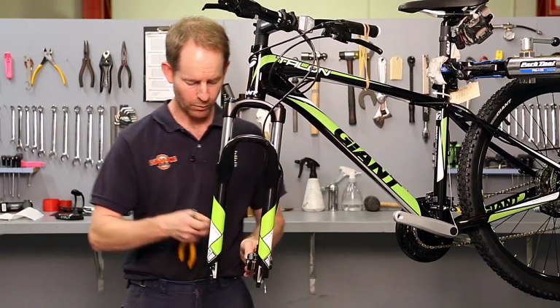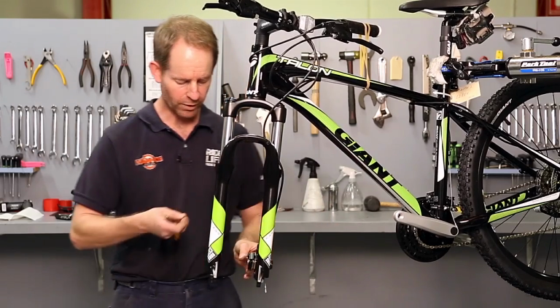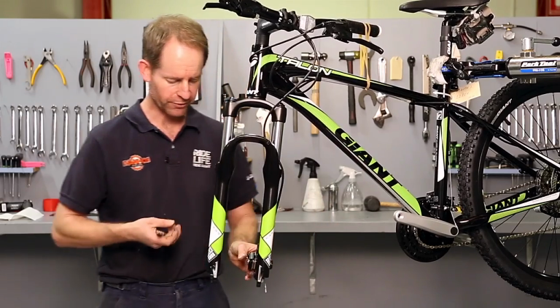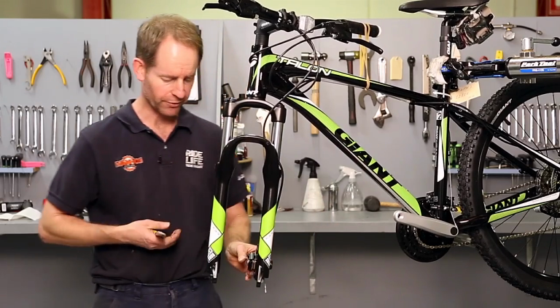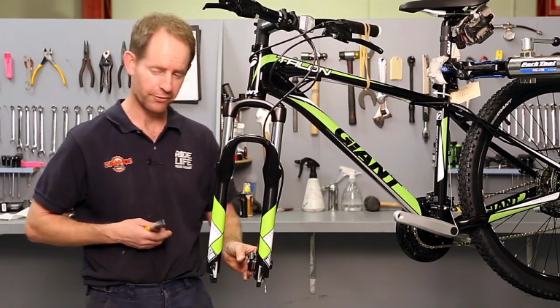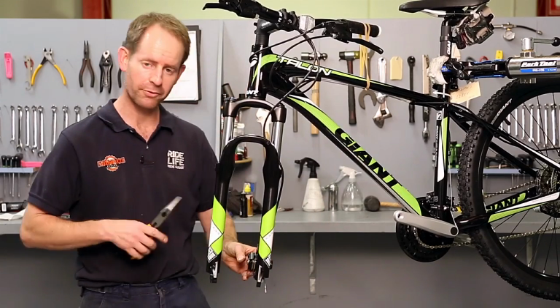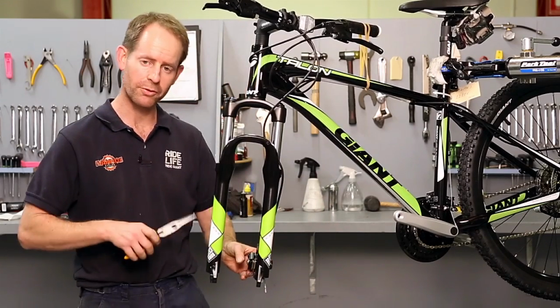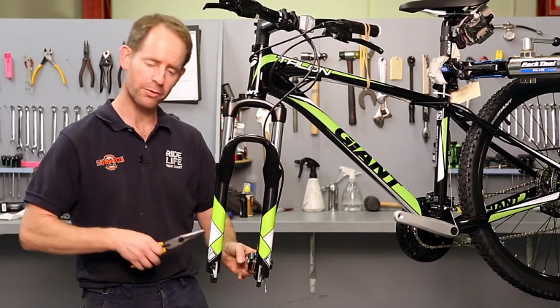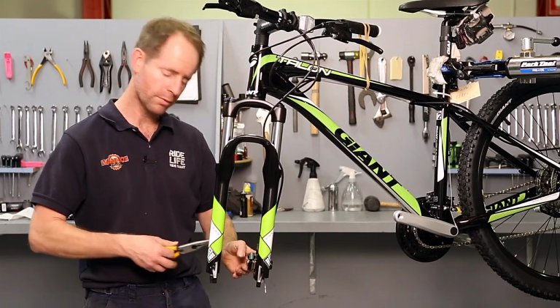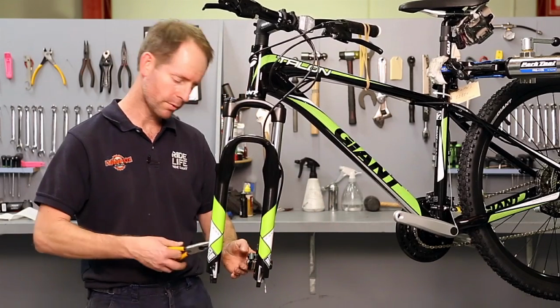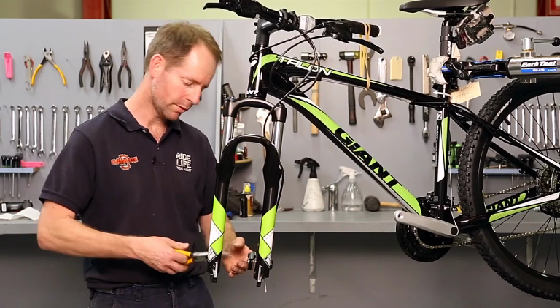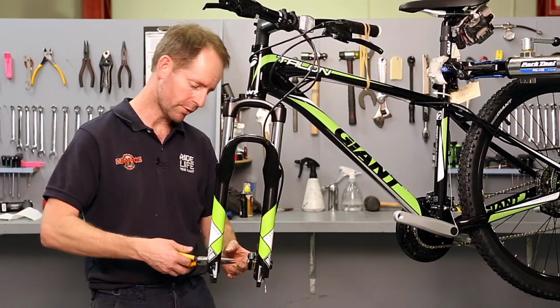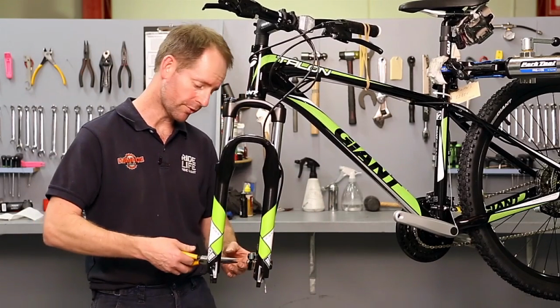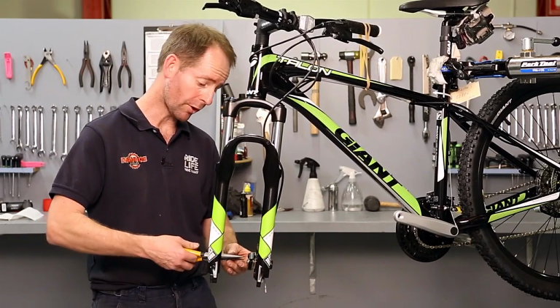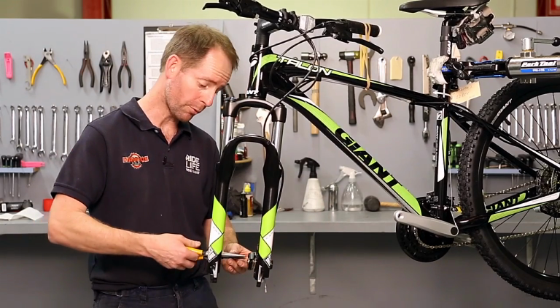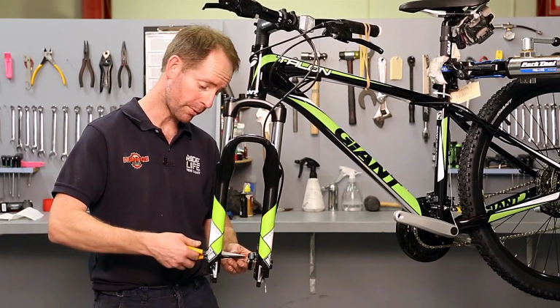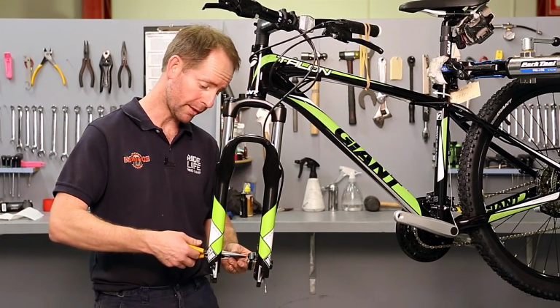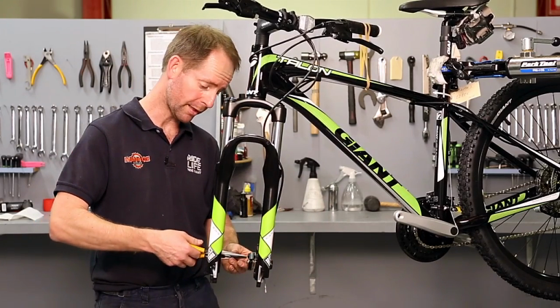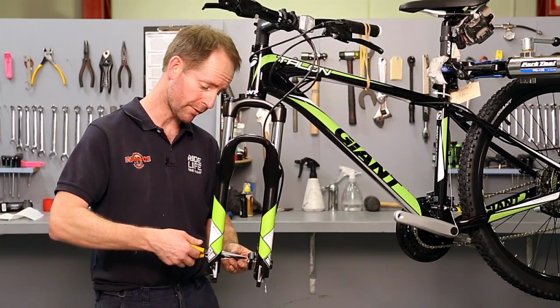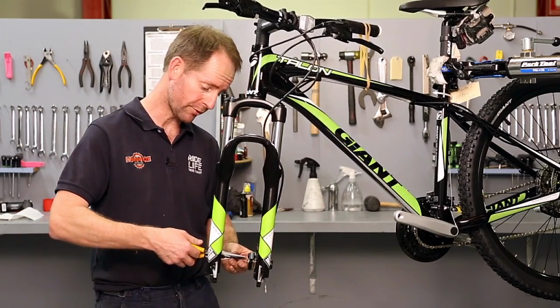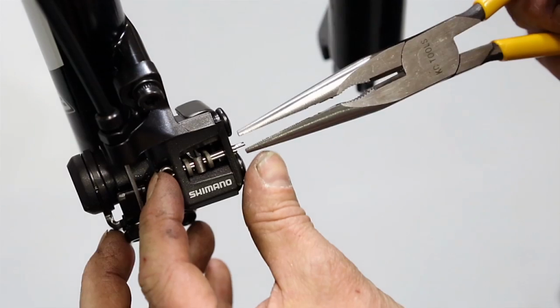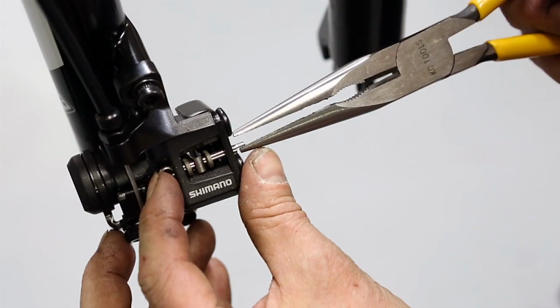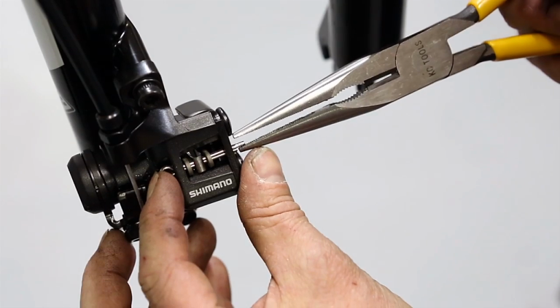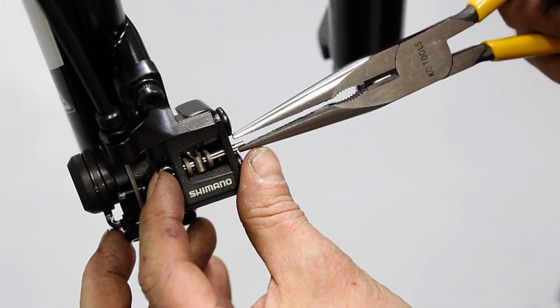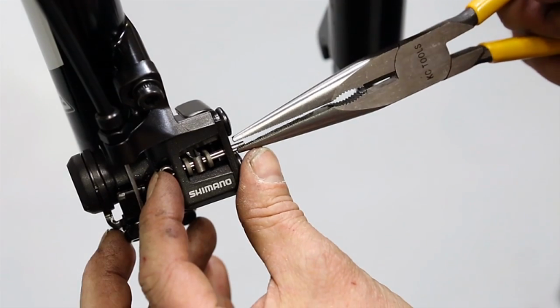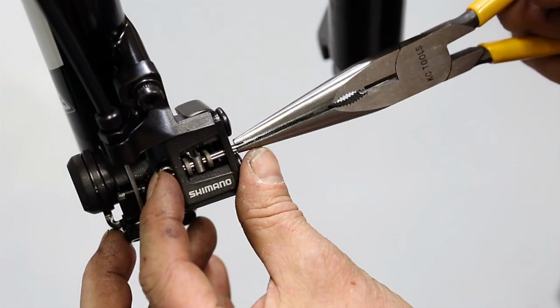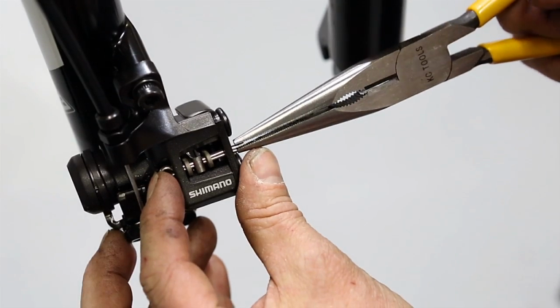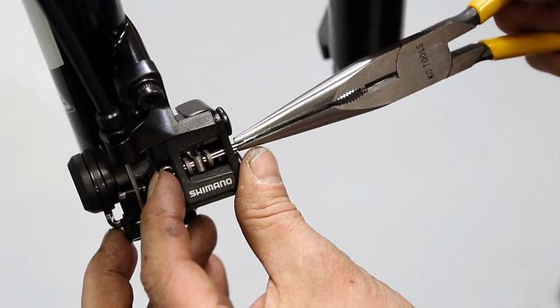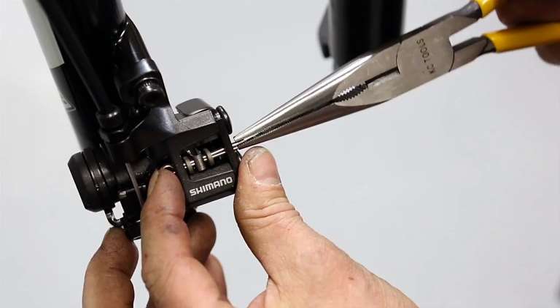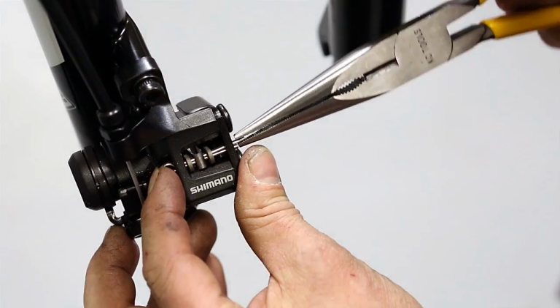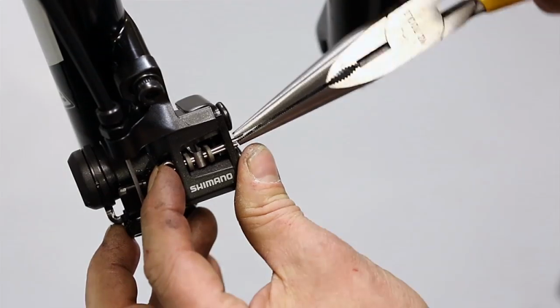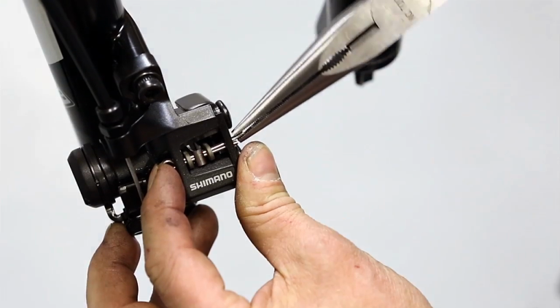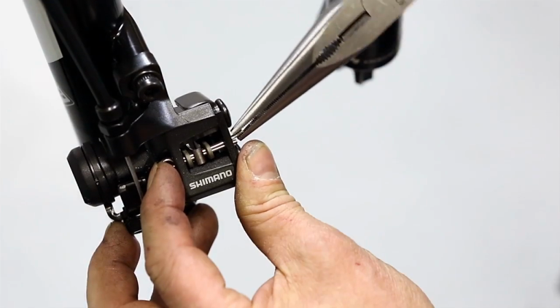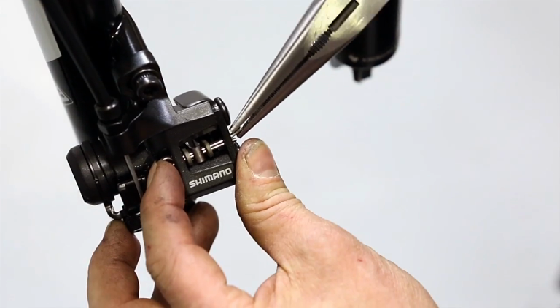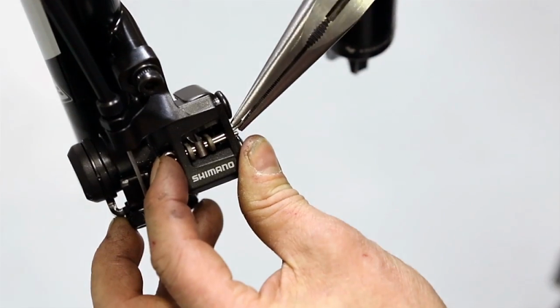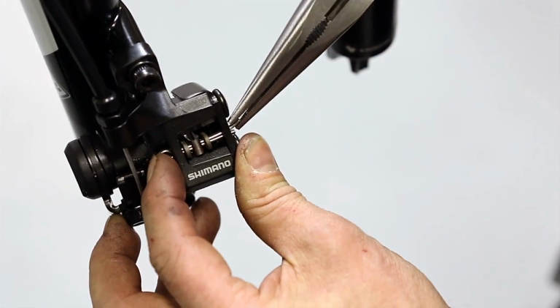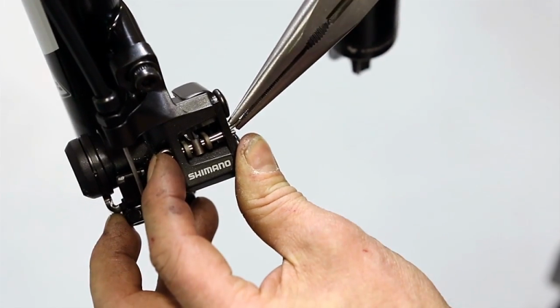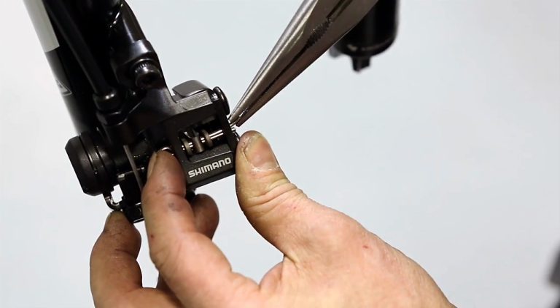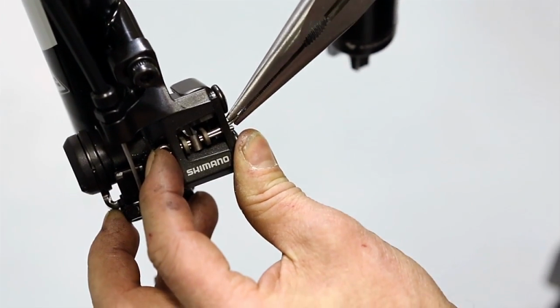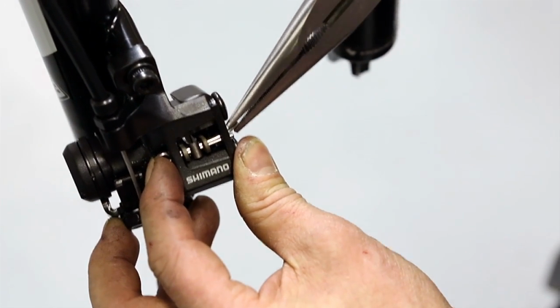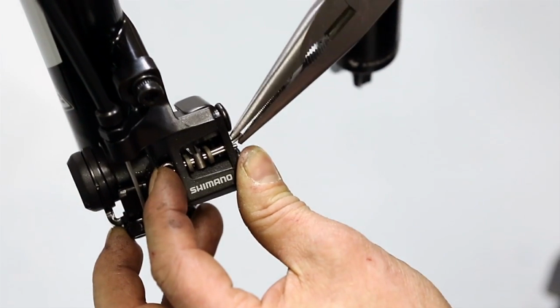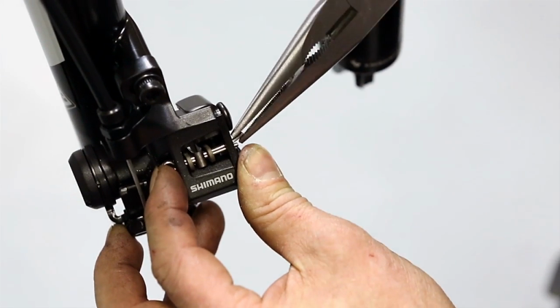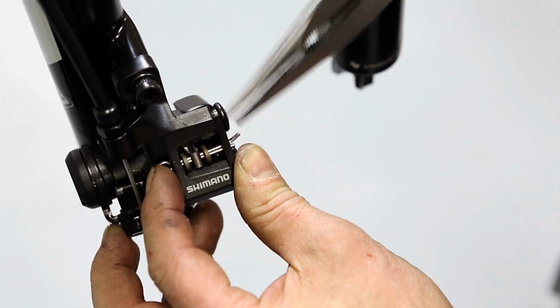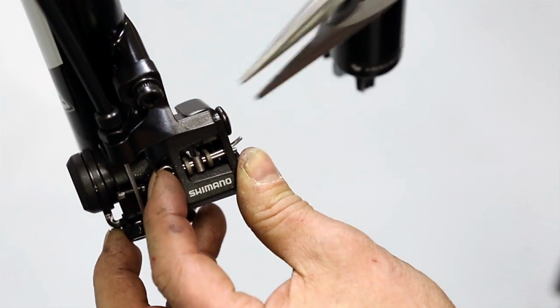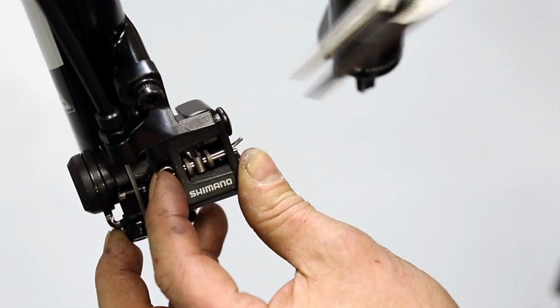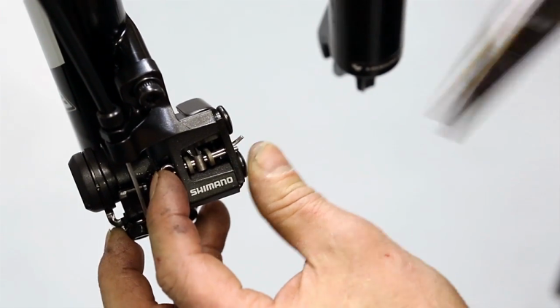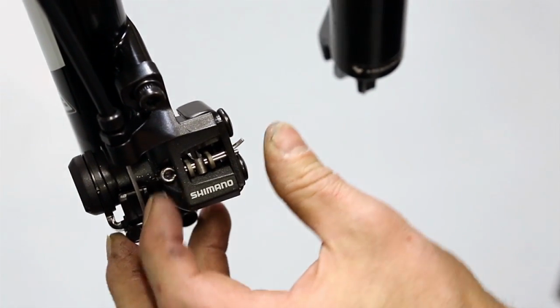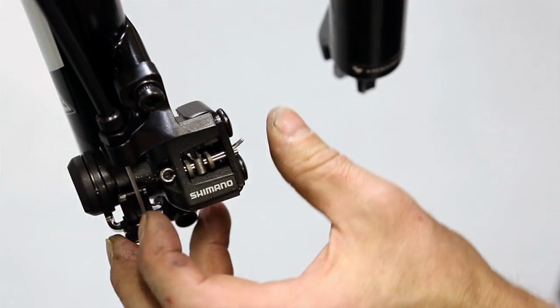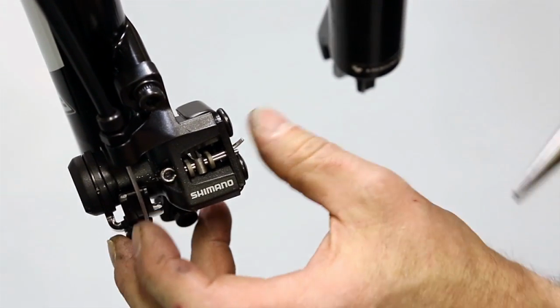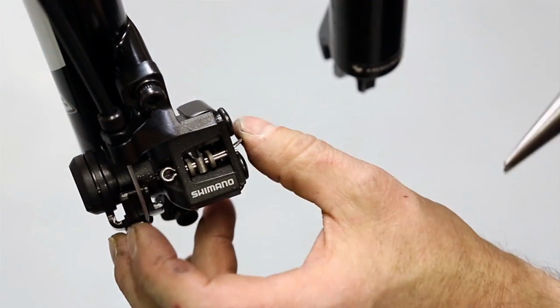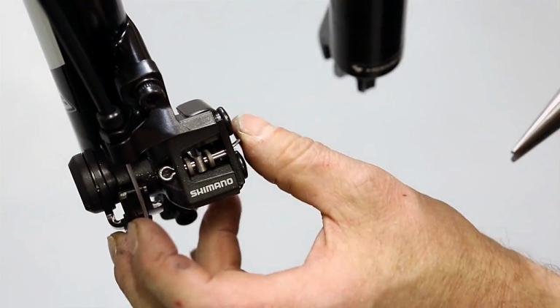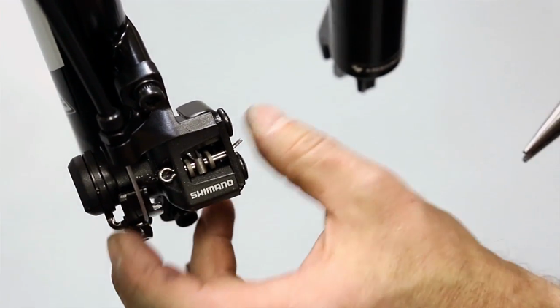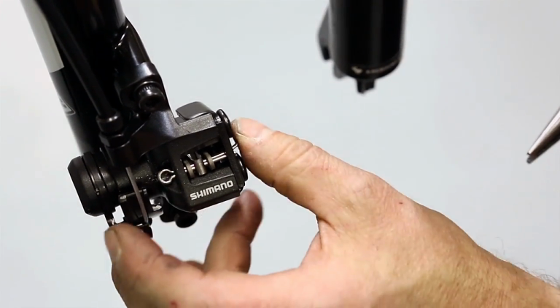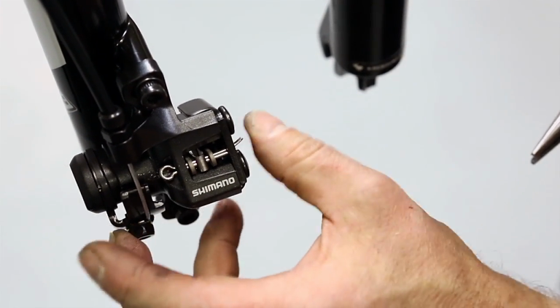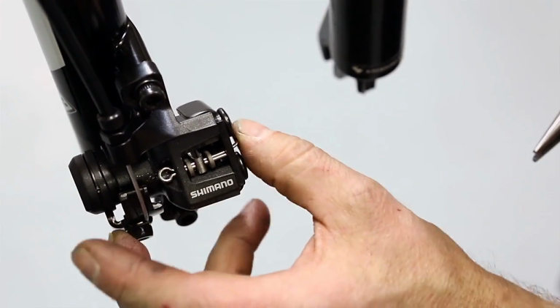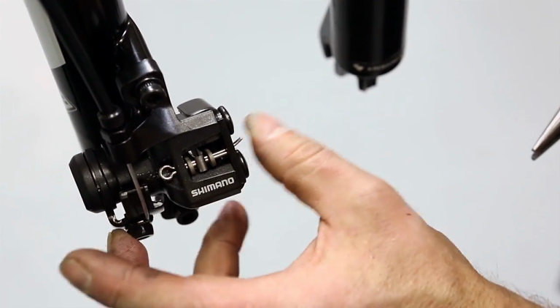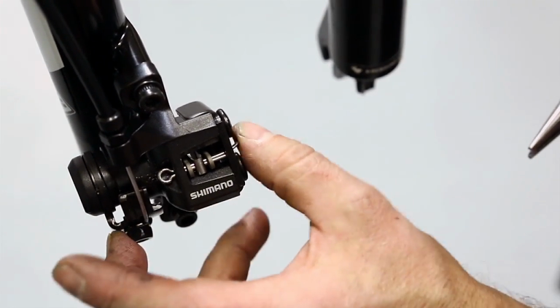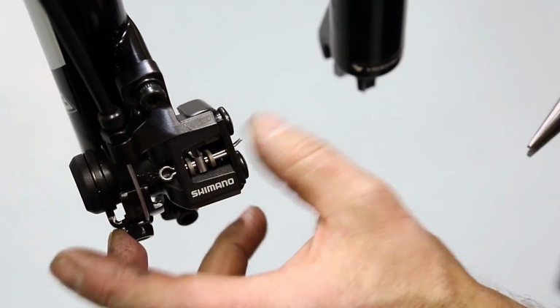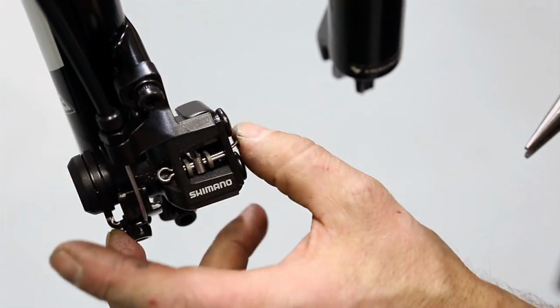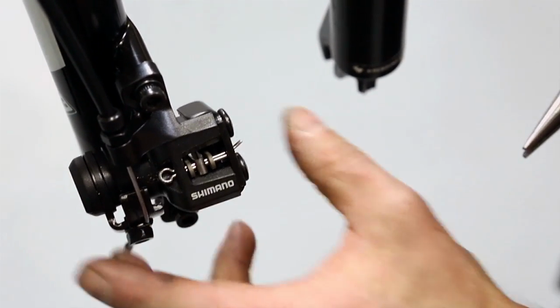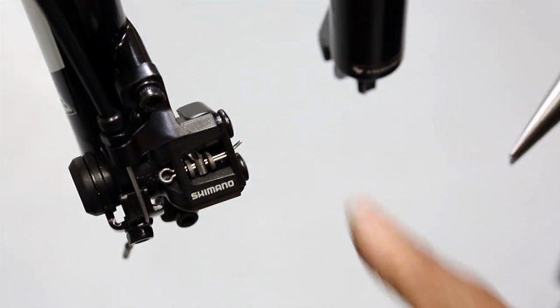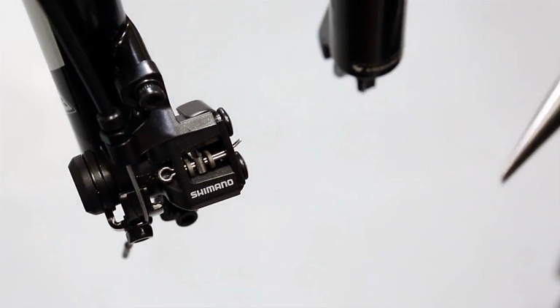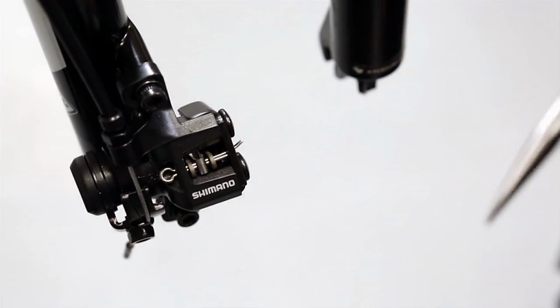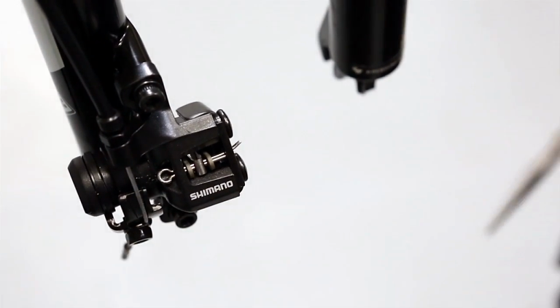Once it's through, you just open the end of the split pin again, which retains the pads and stops them from falling out.